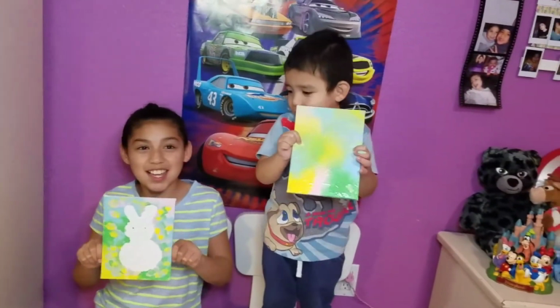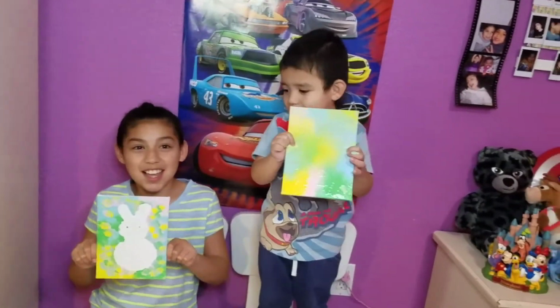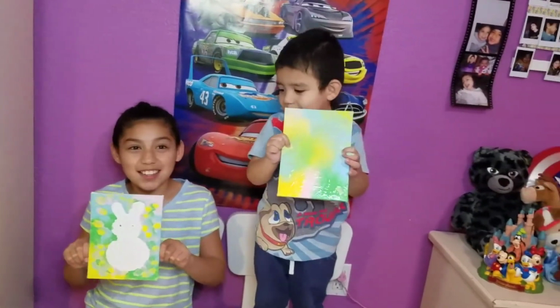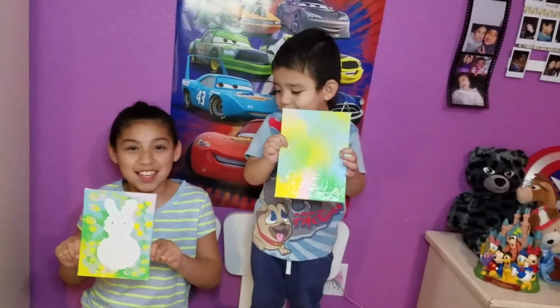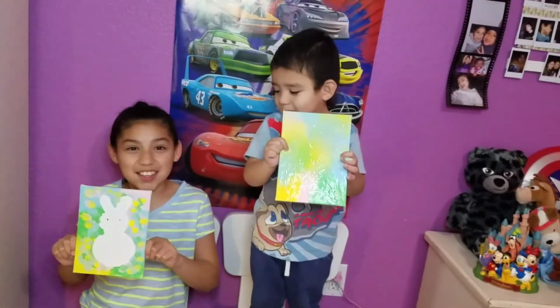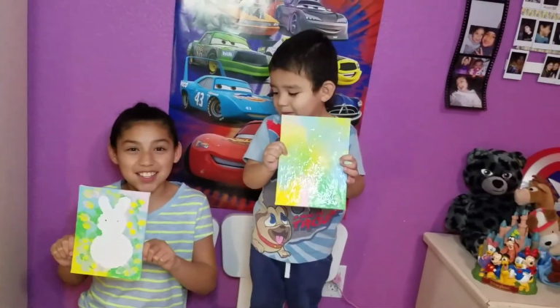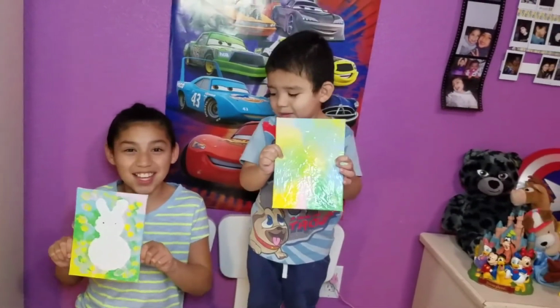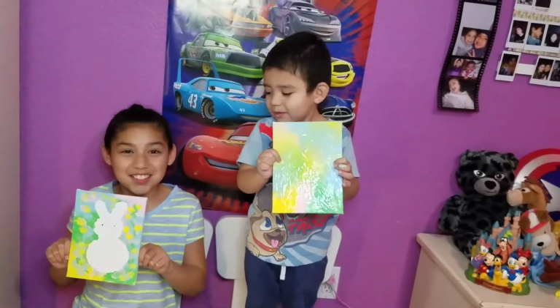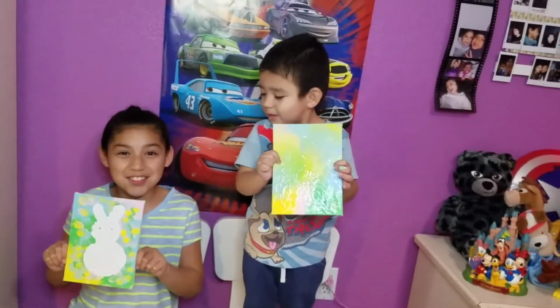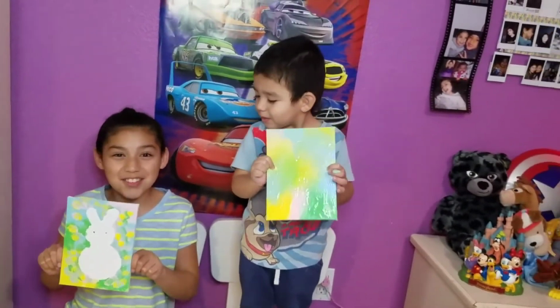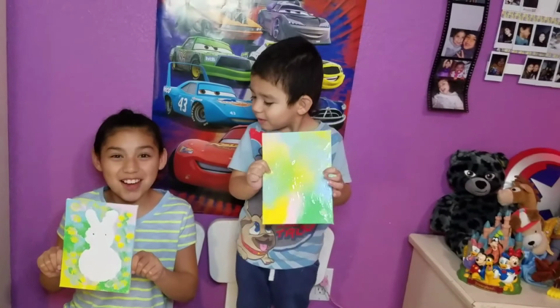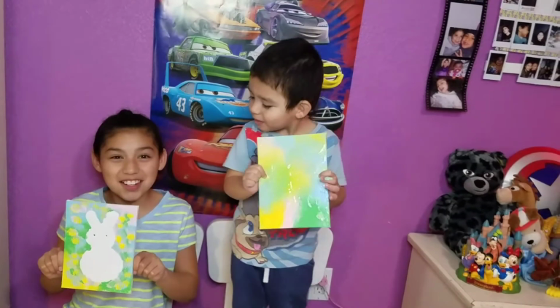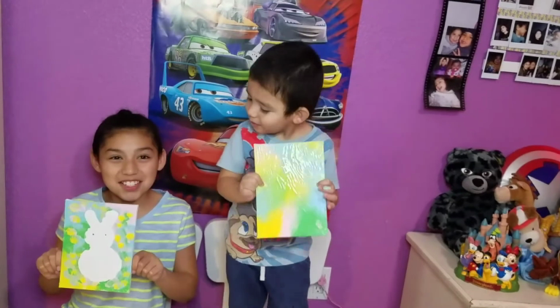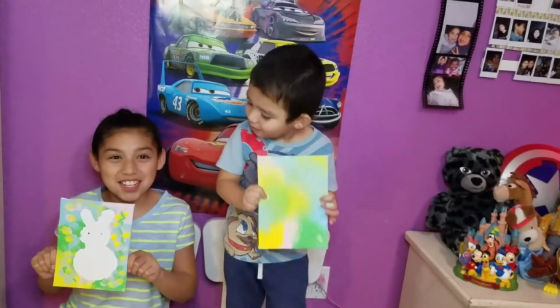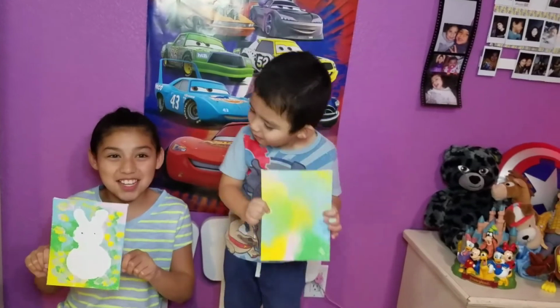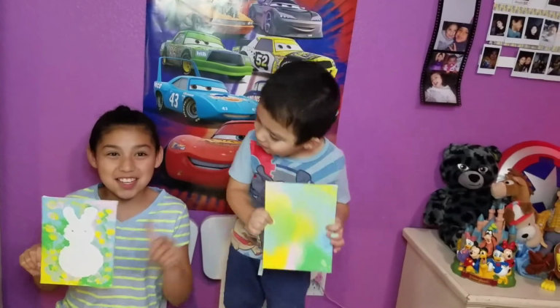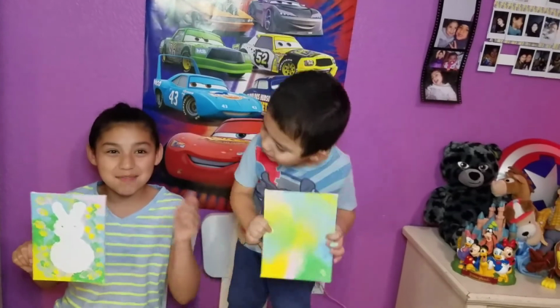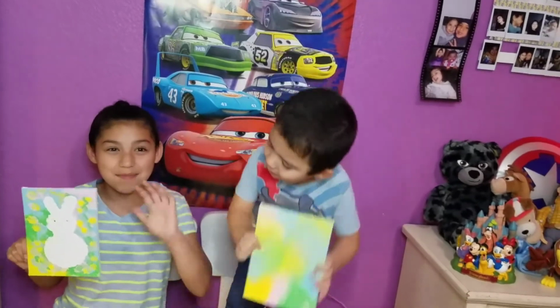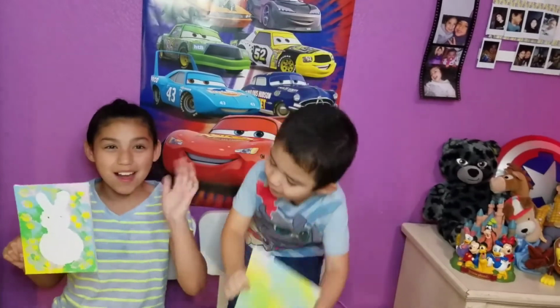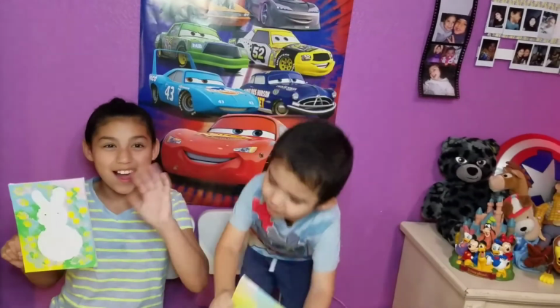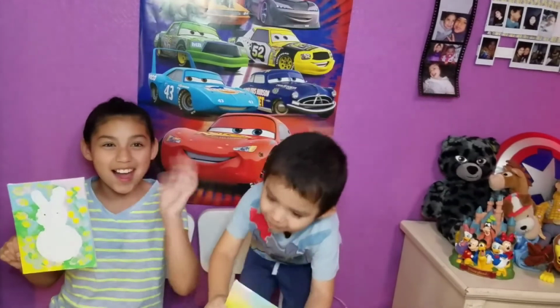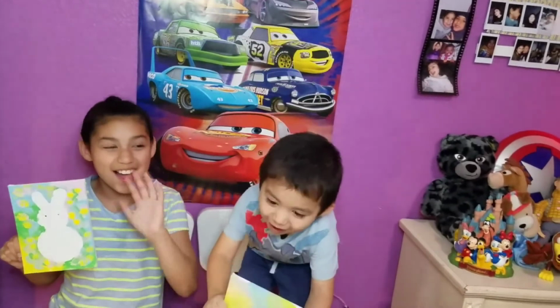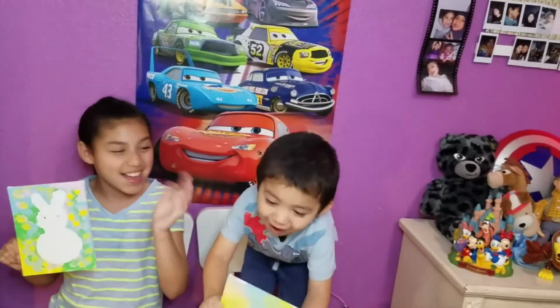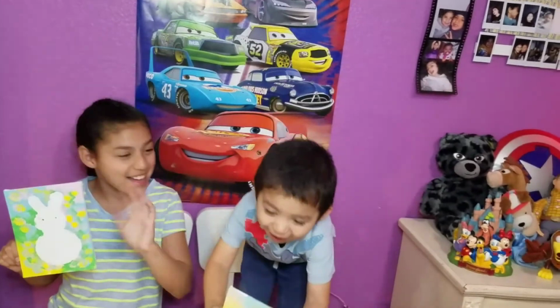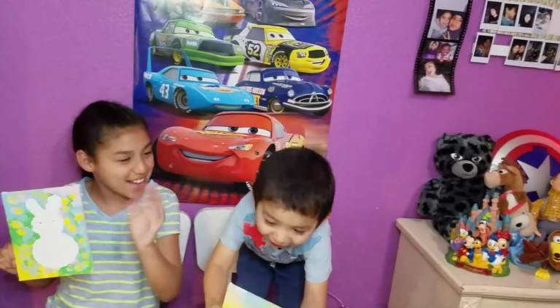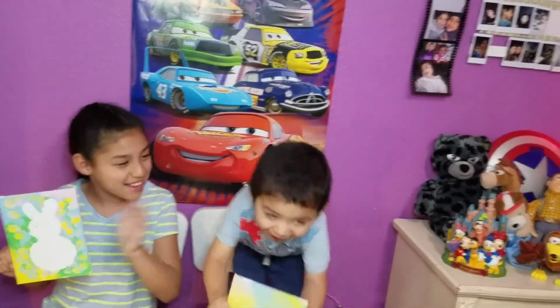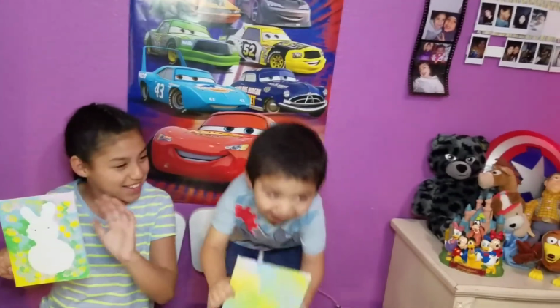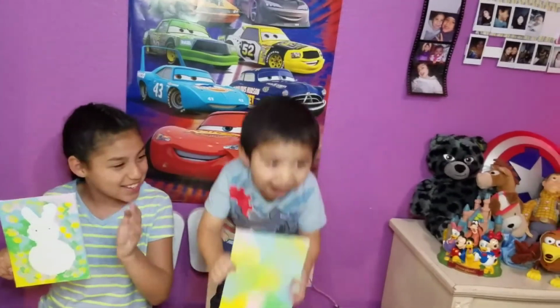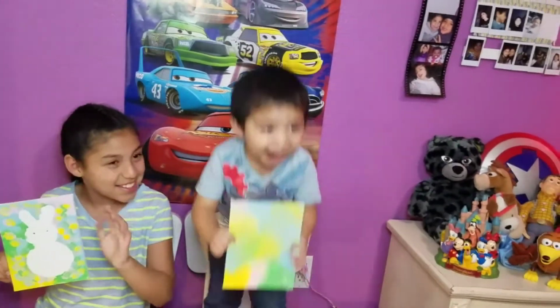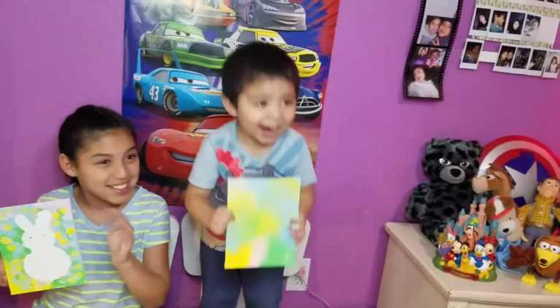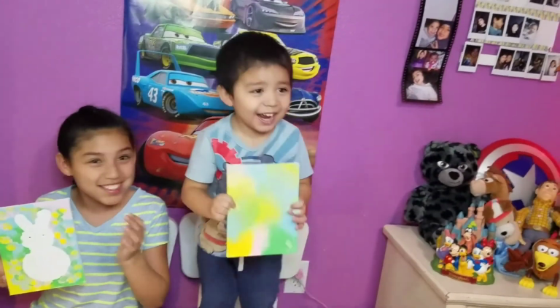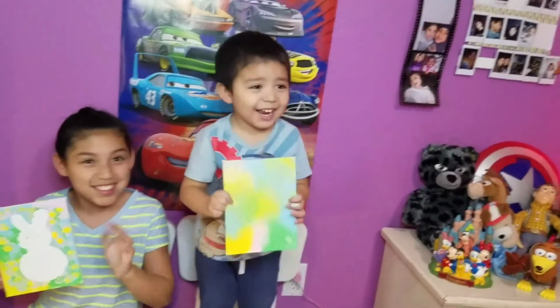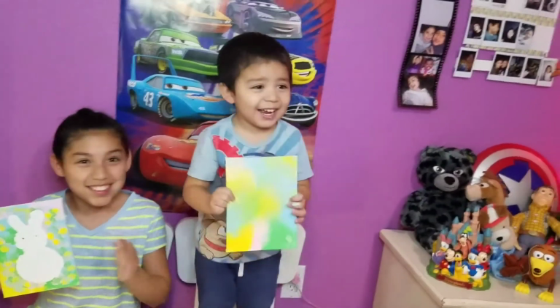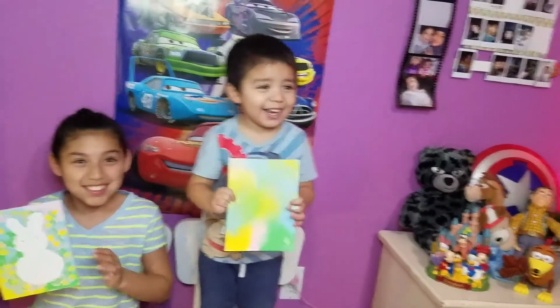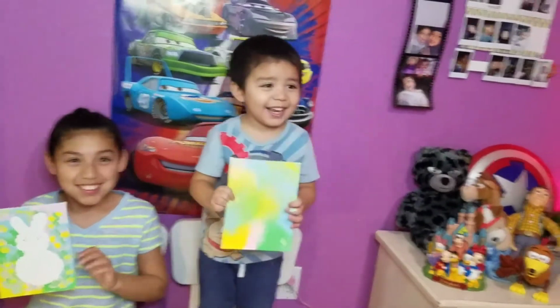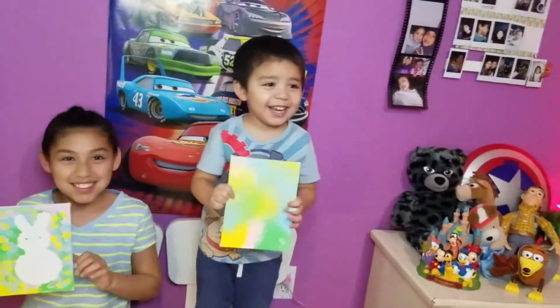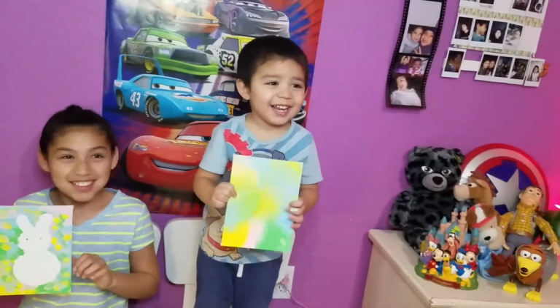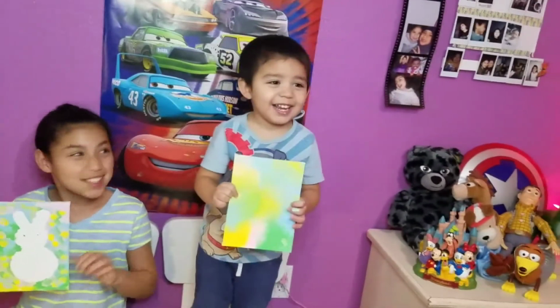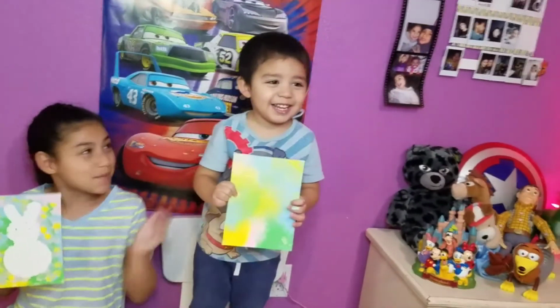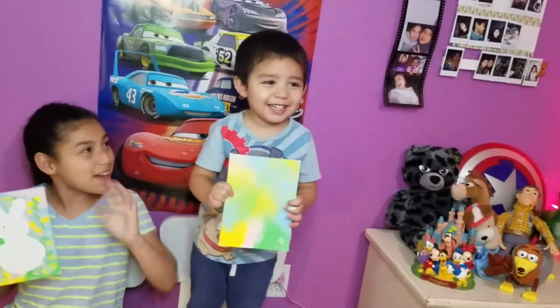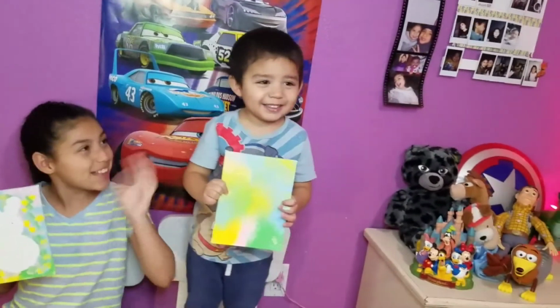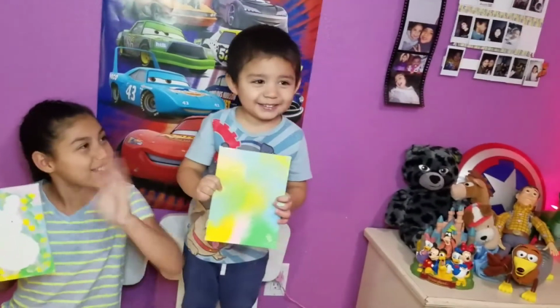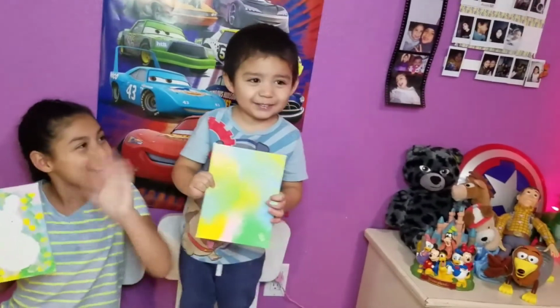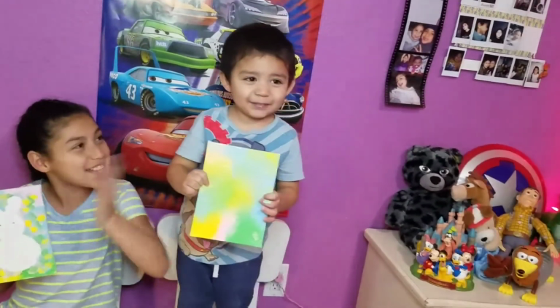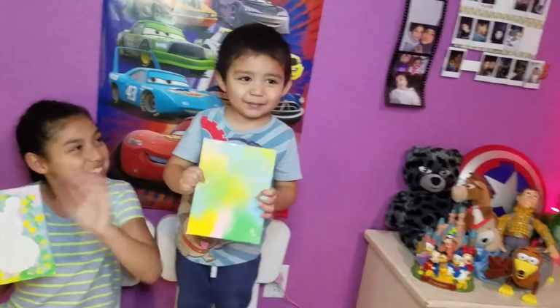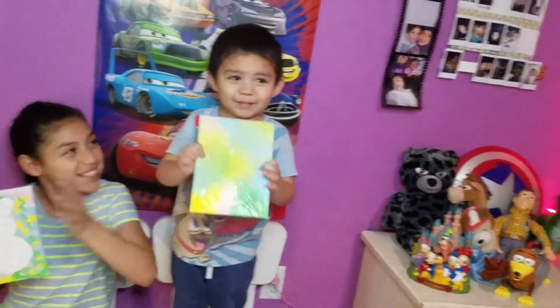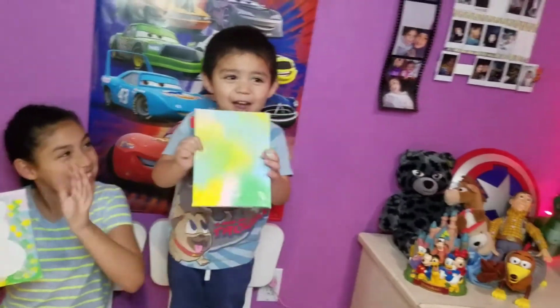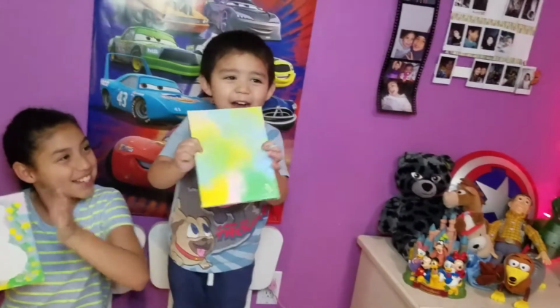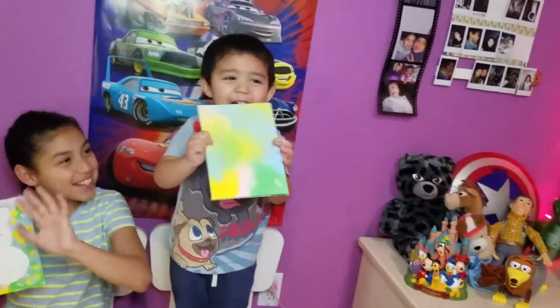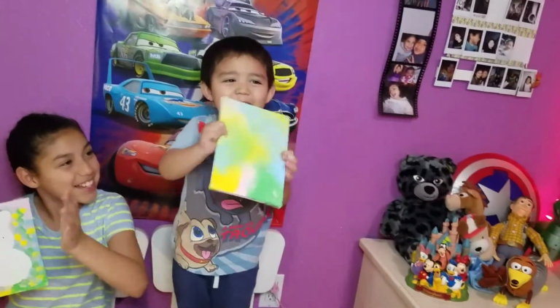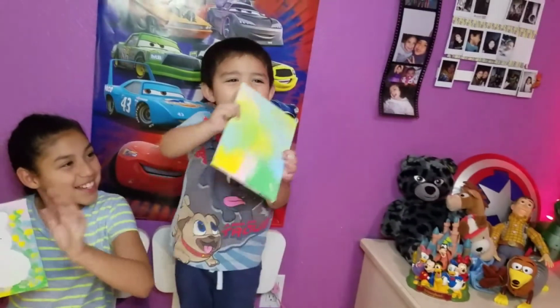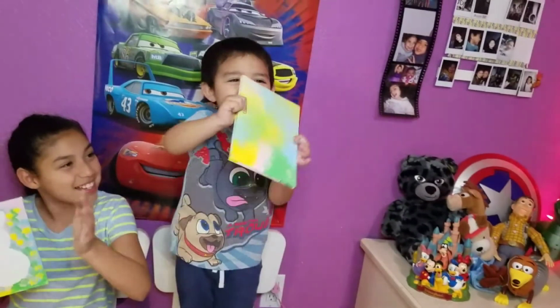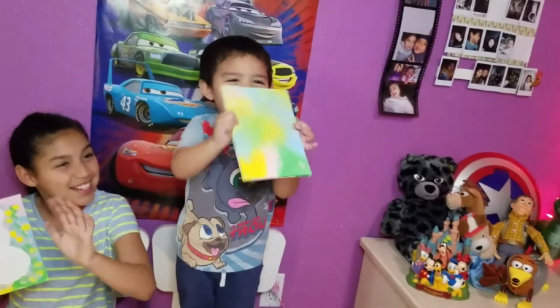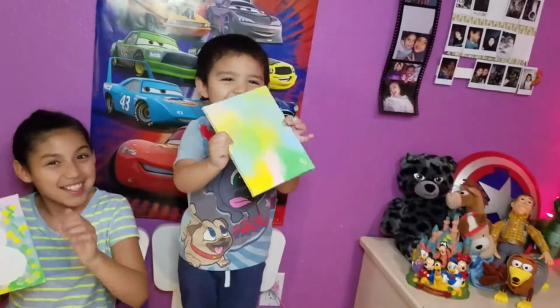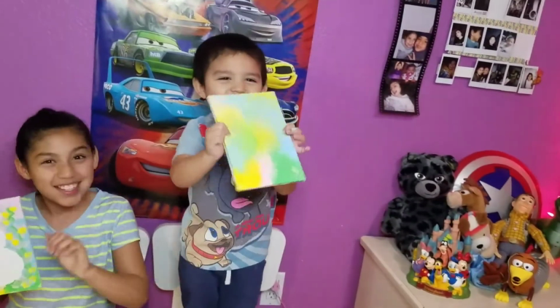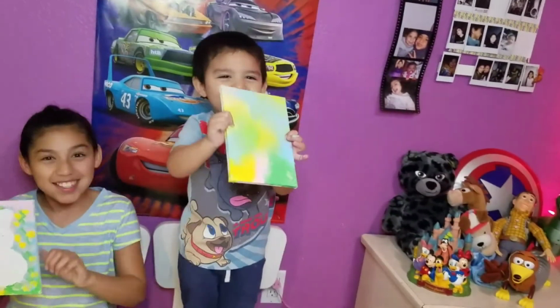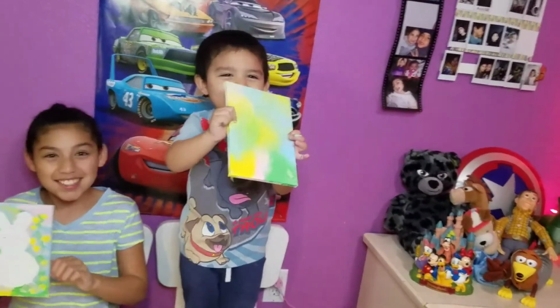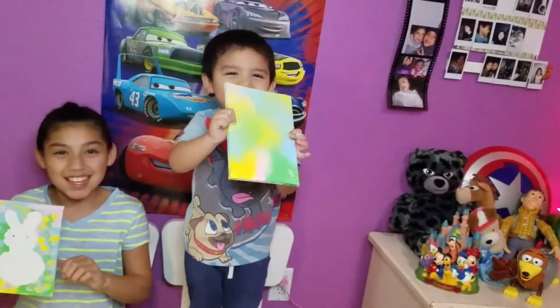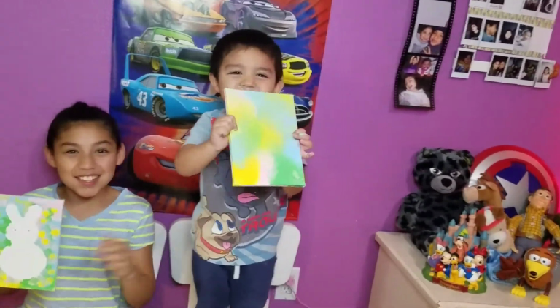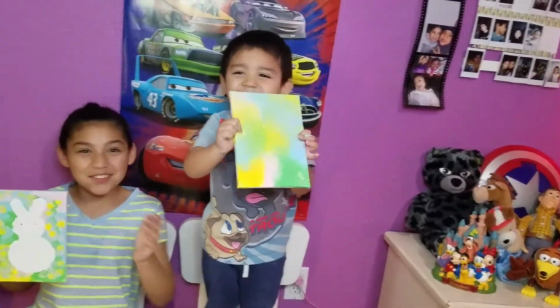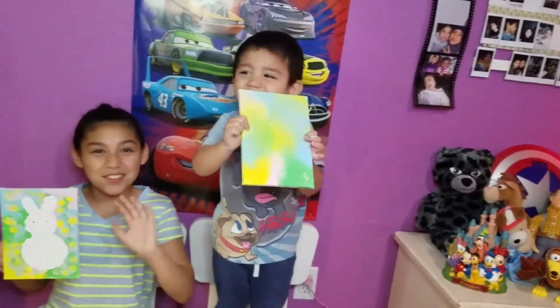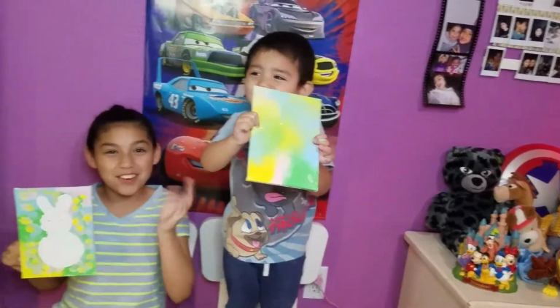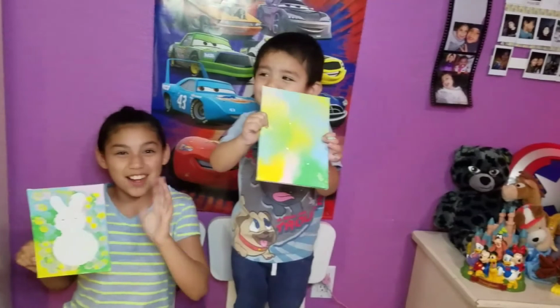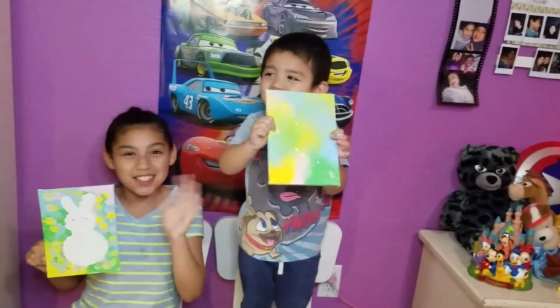Thank you guys for watching, bye! Say bye Luis! Bye! Thank you for watching!